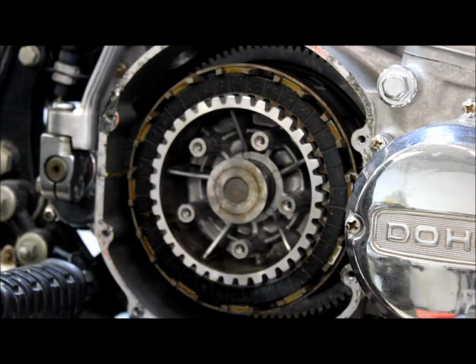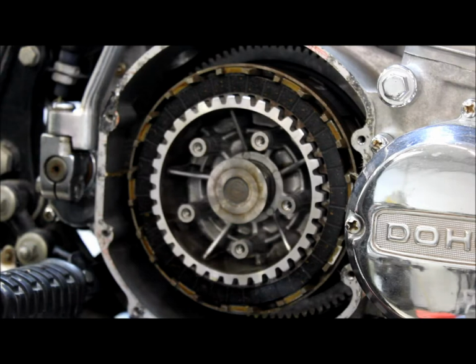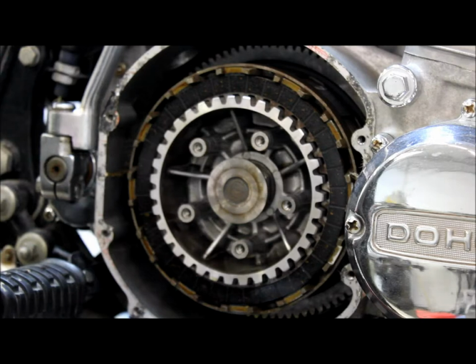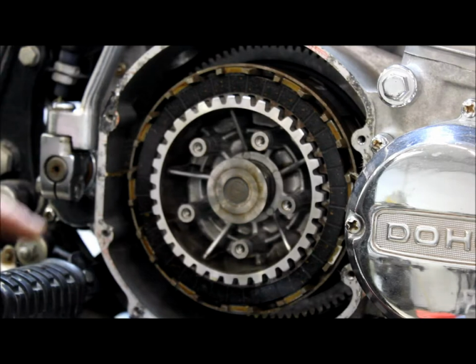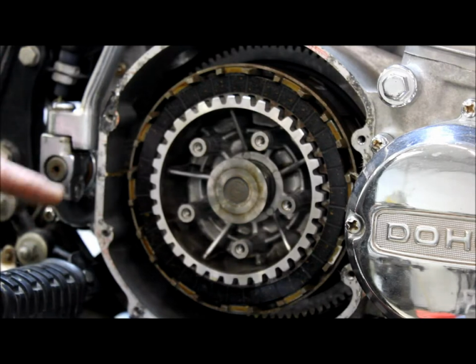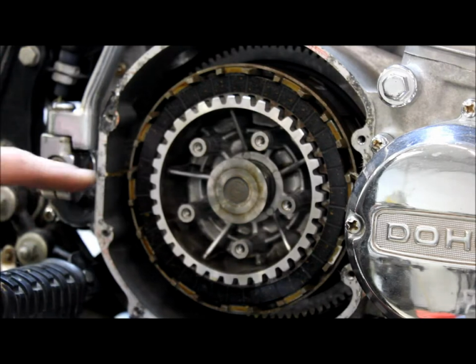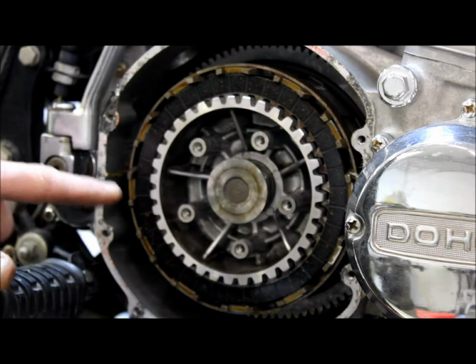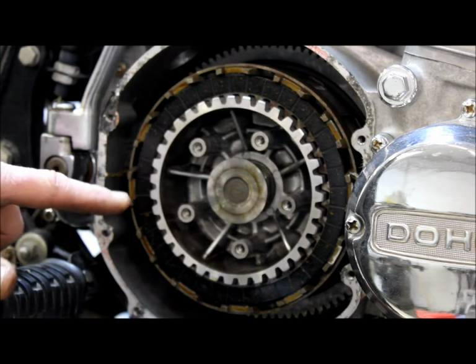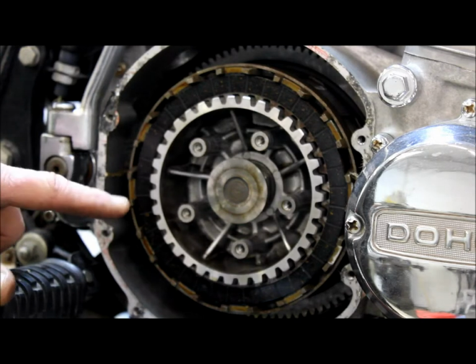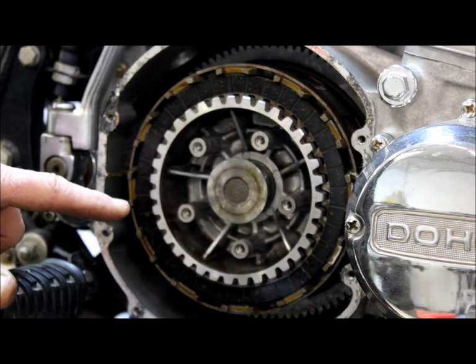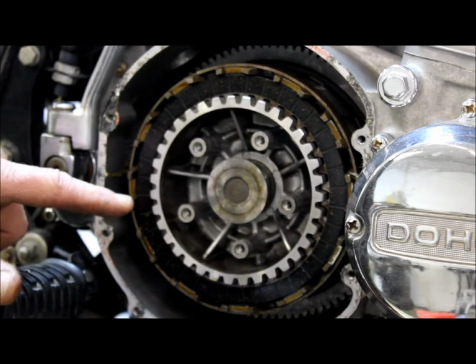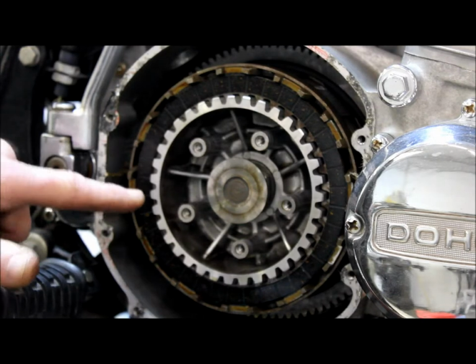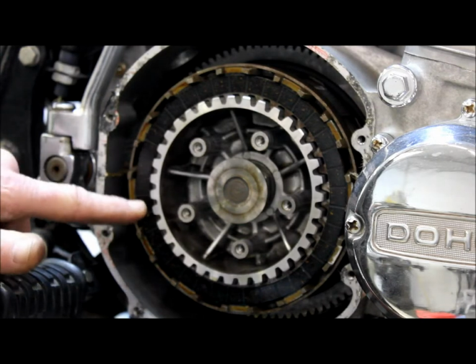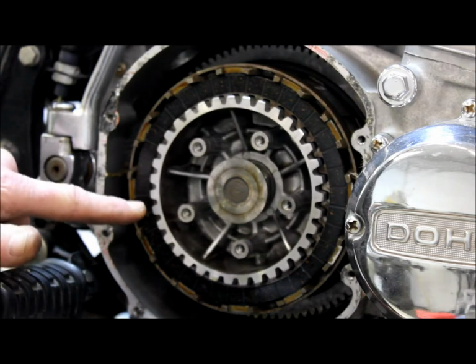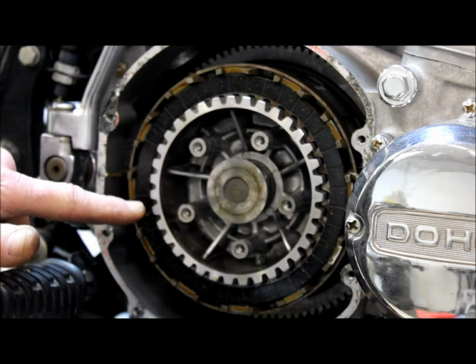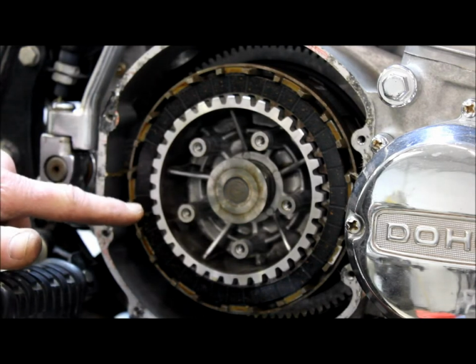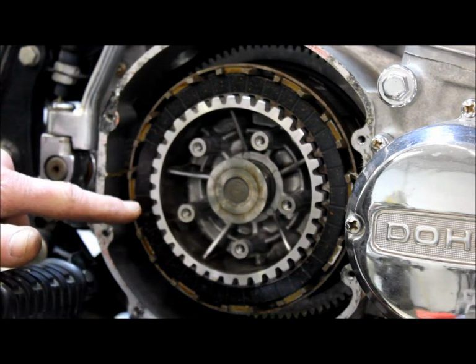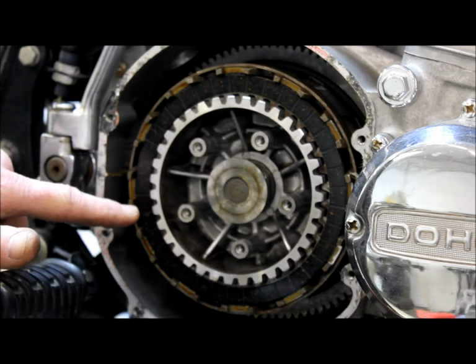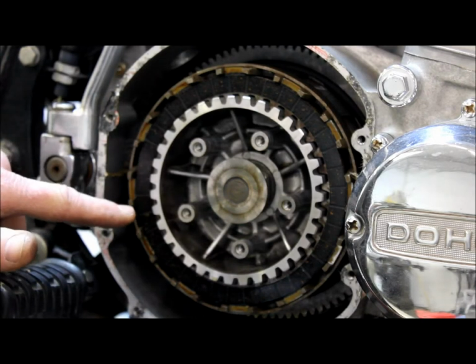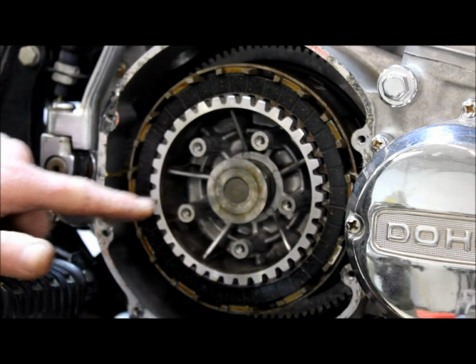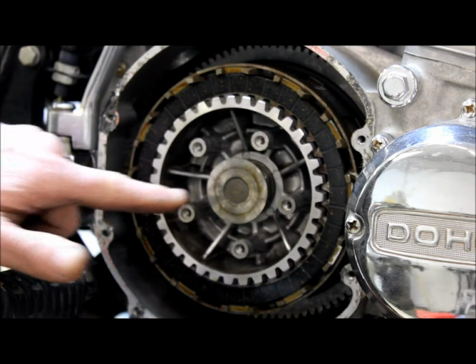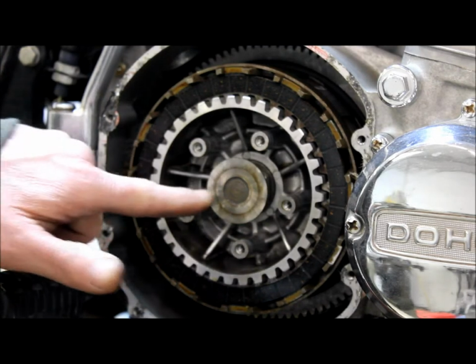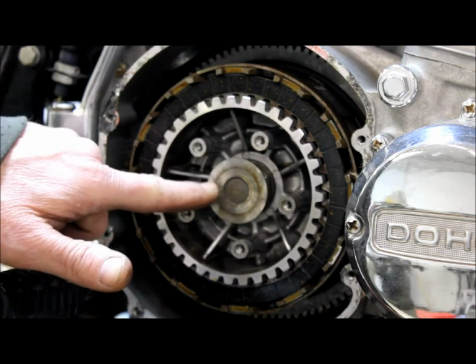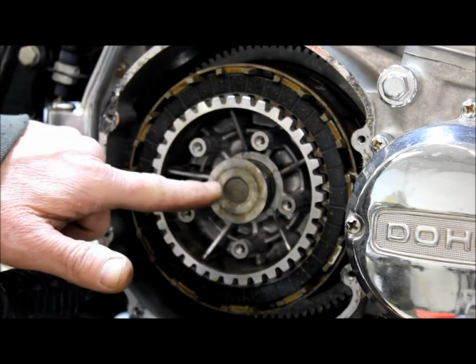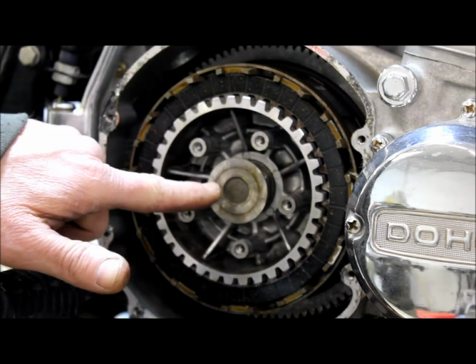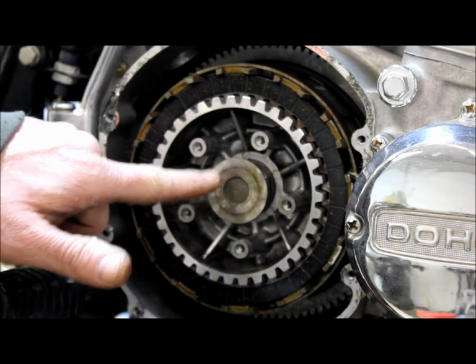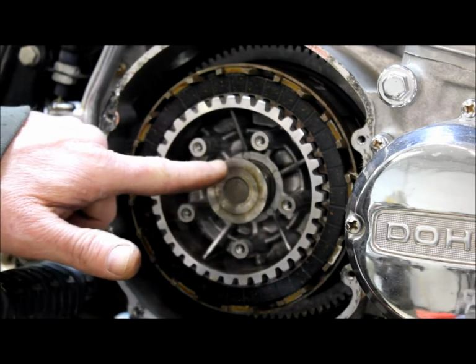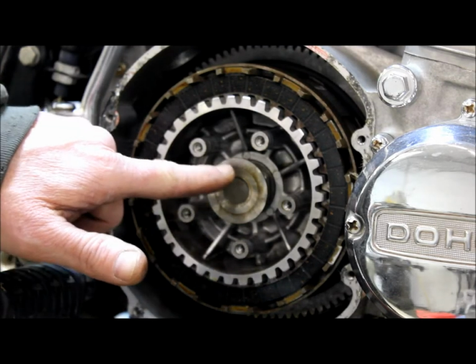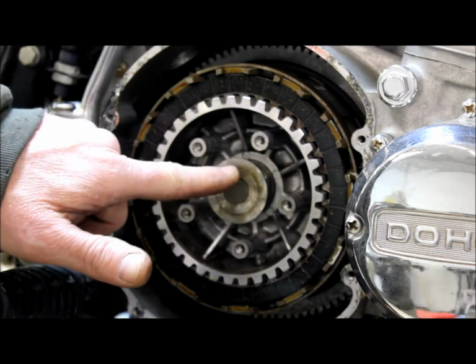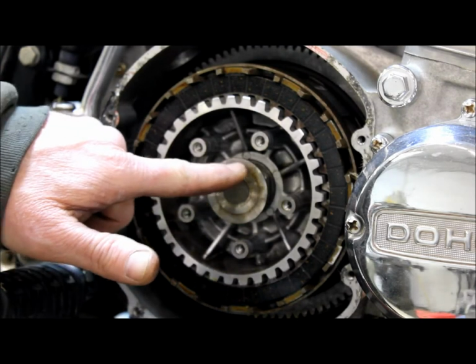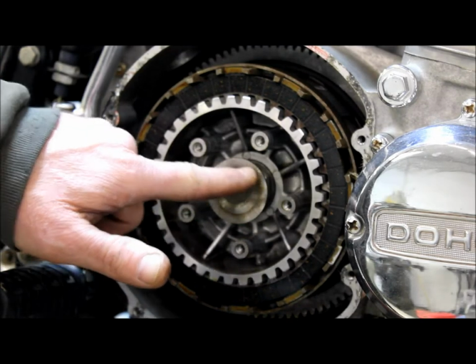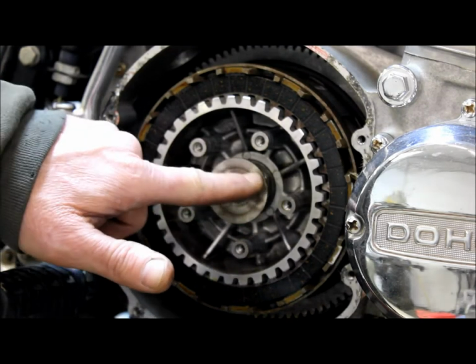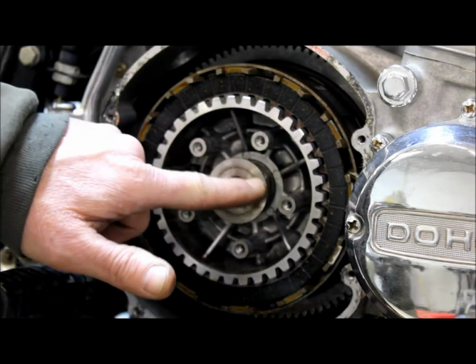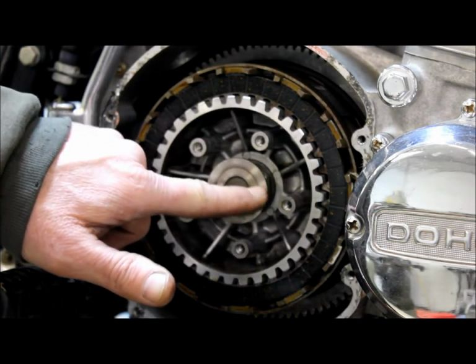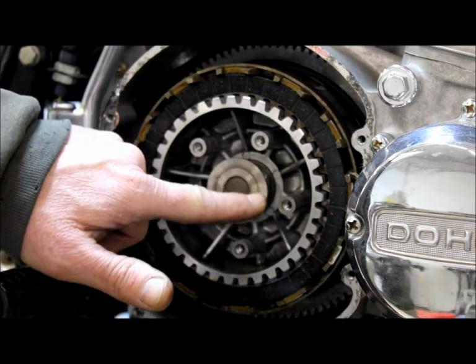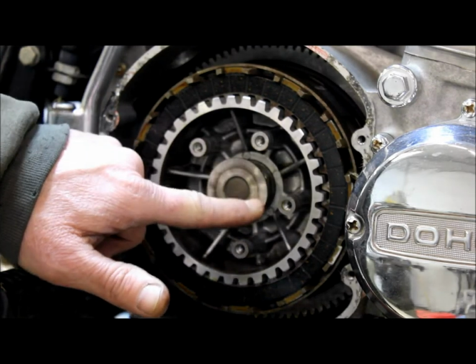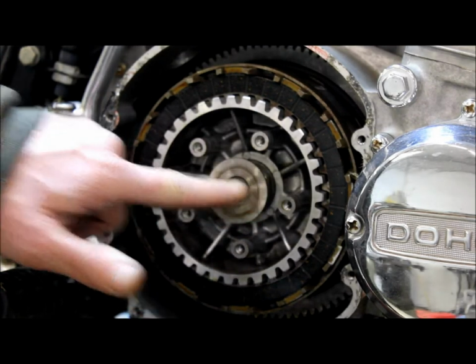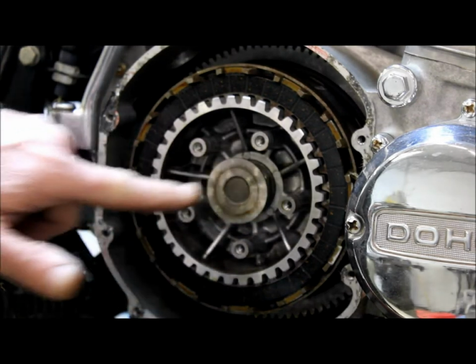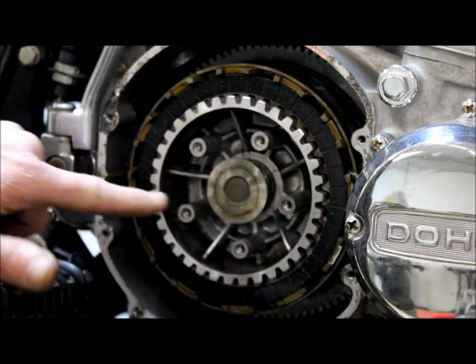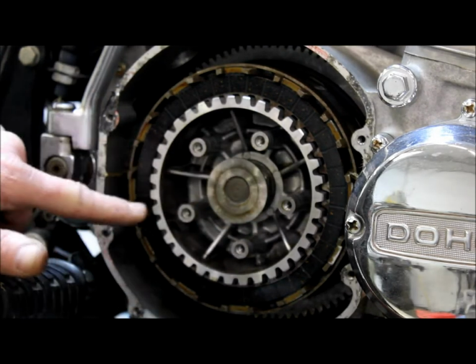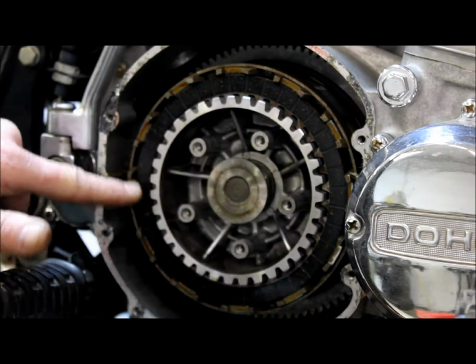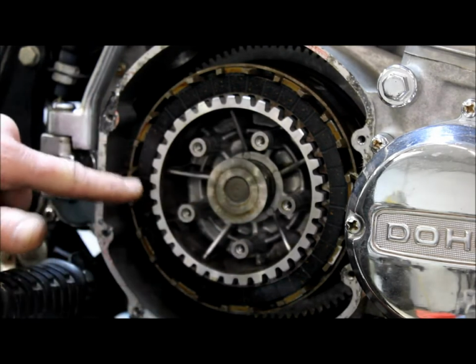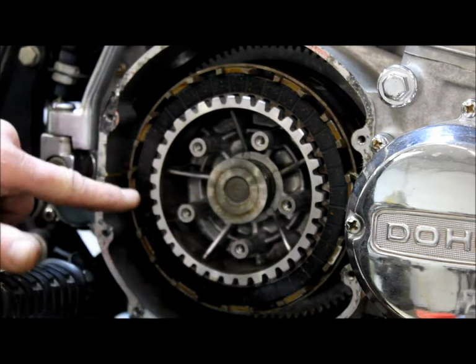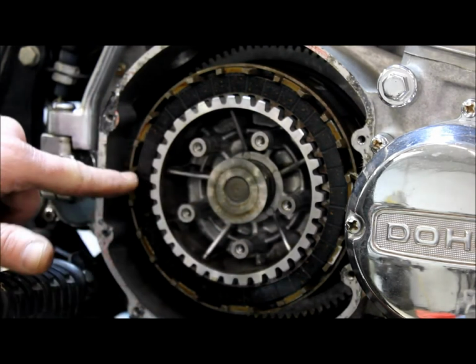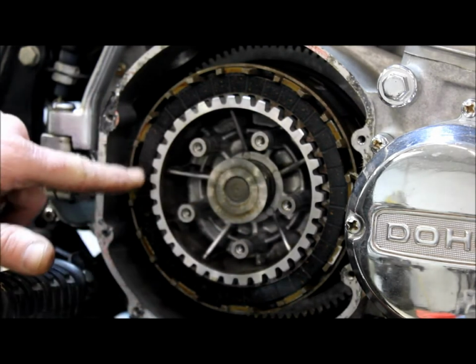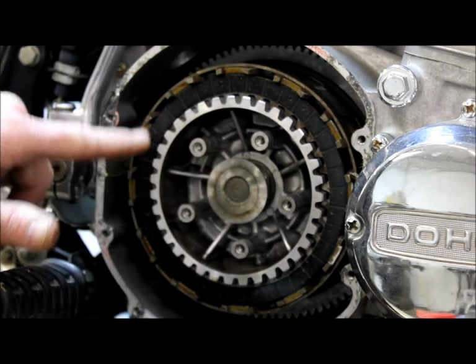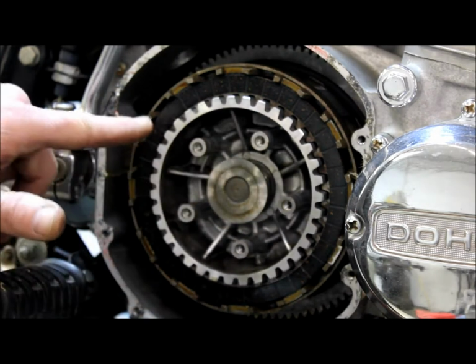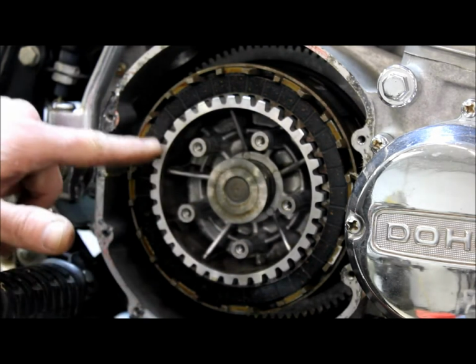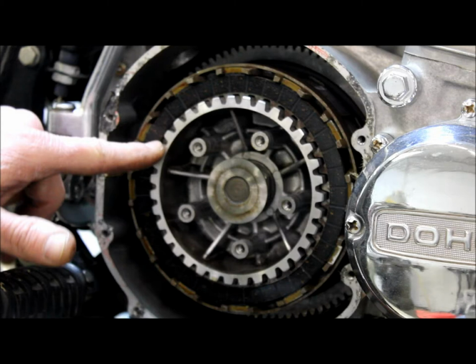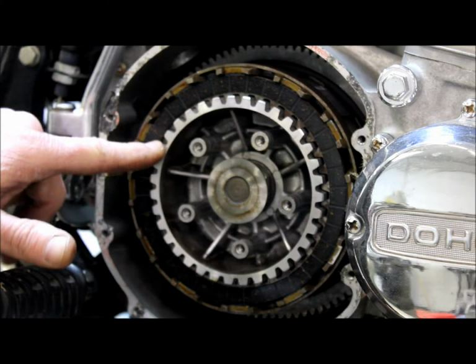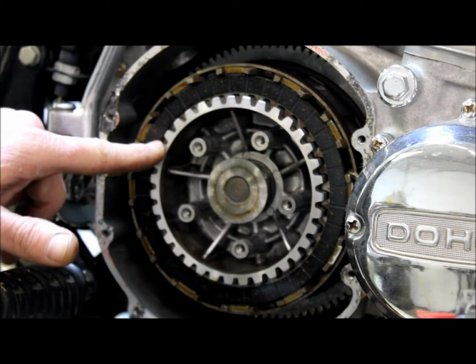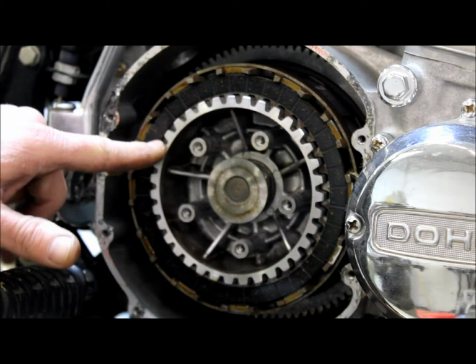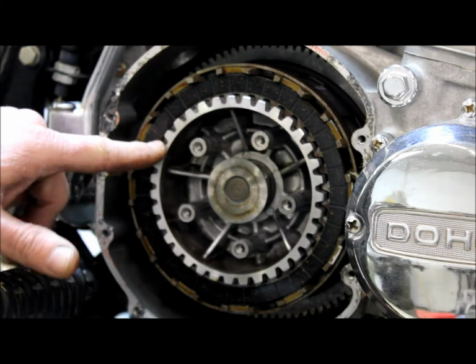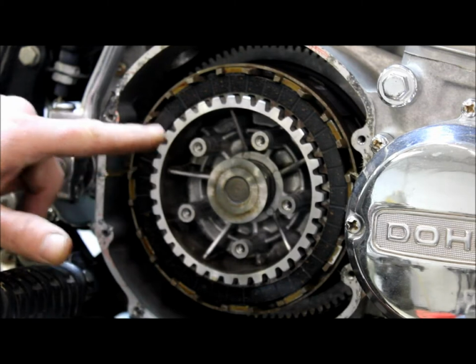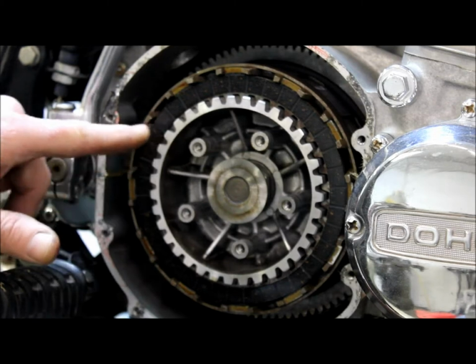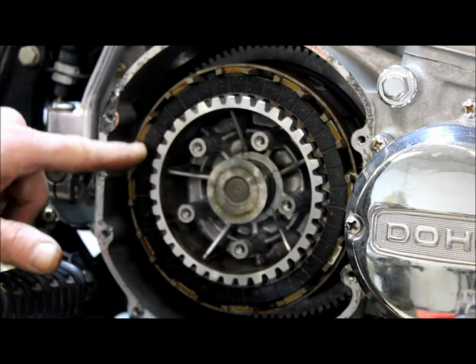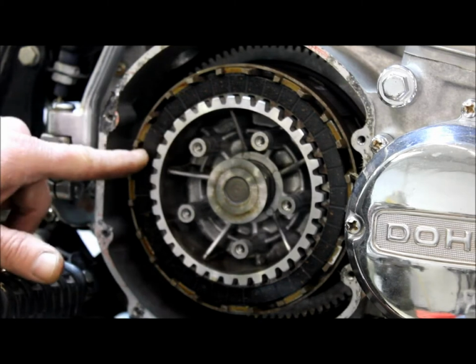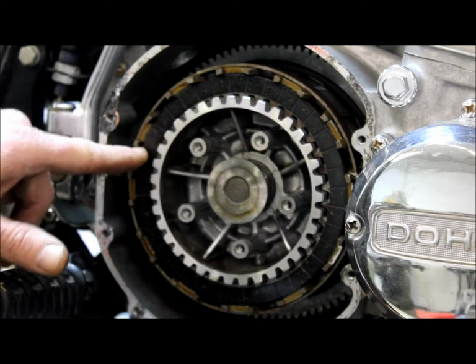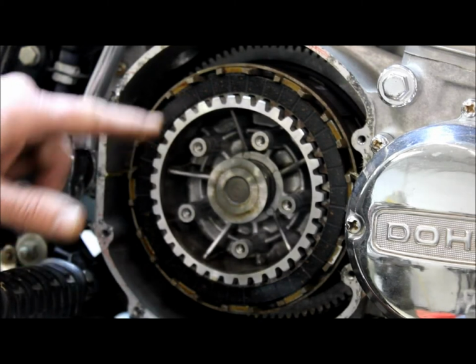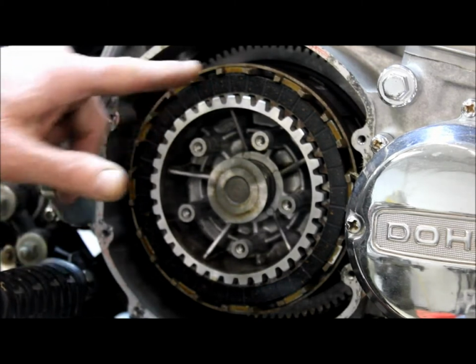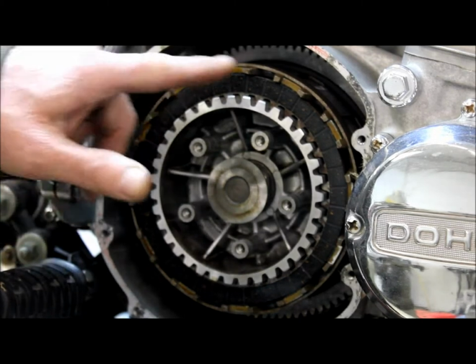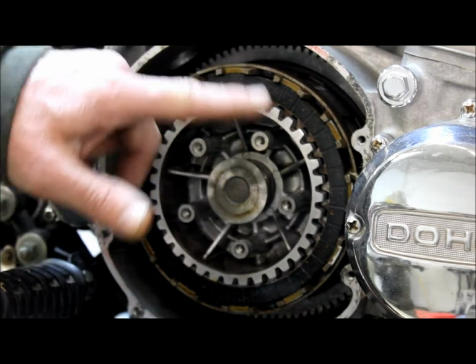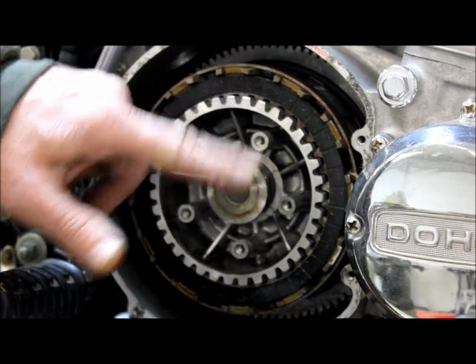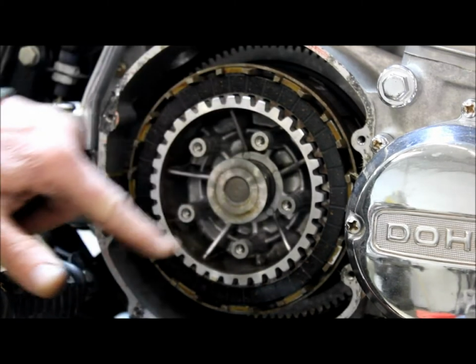This is what you will see after you remove the pressure plate. You will see the pusher, the clutch hub, and the clutches.